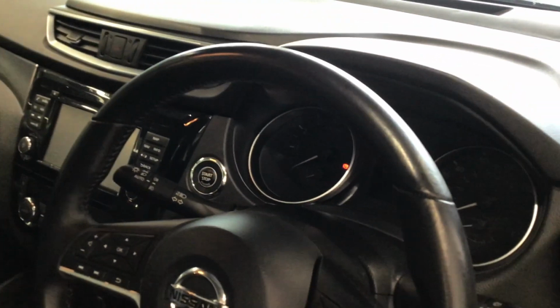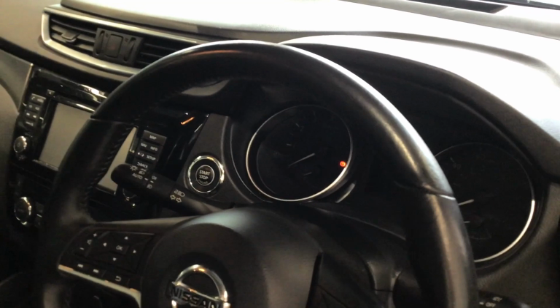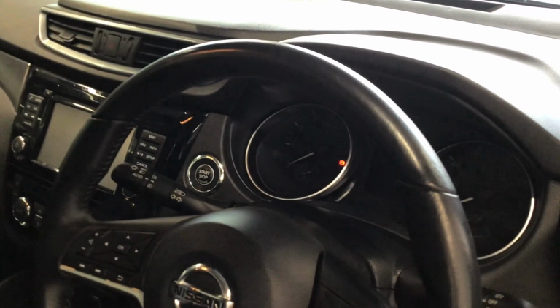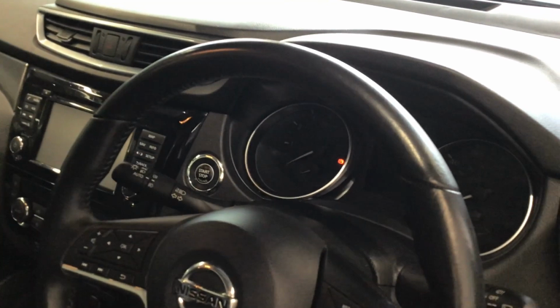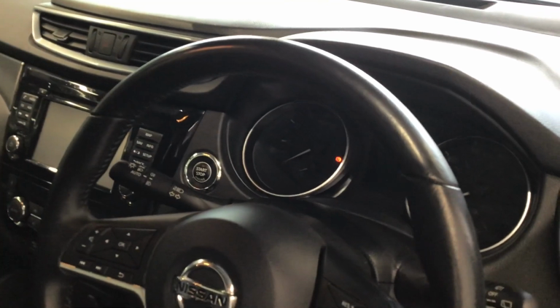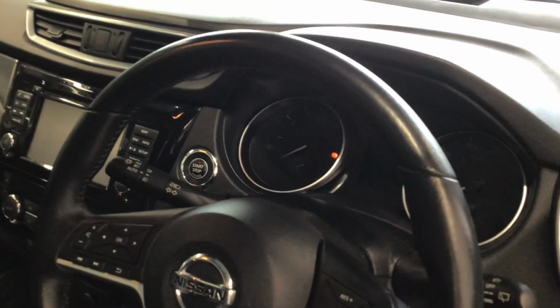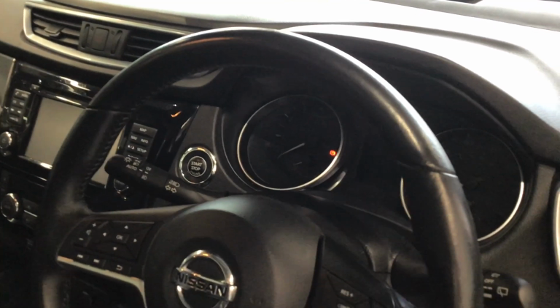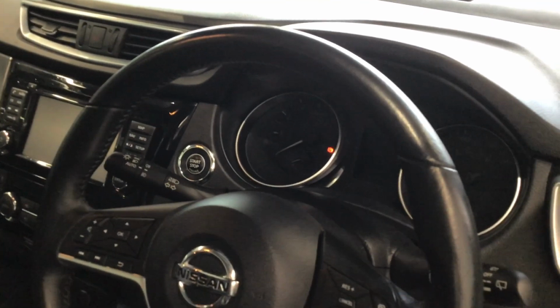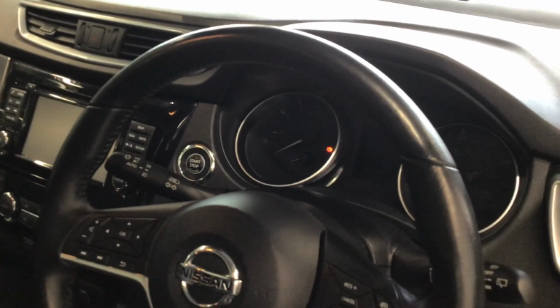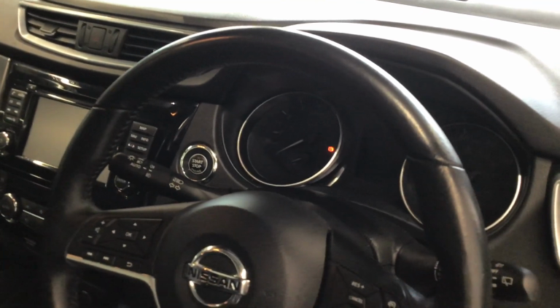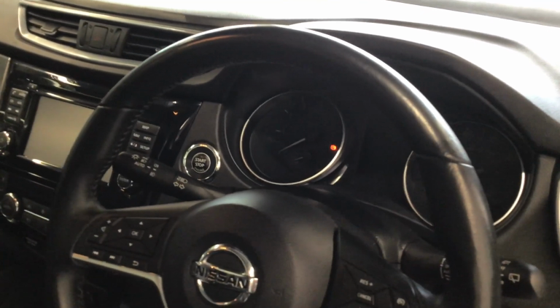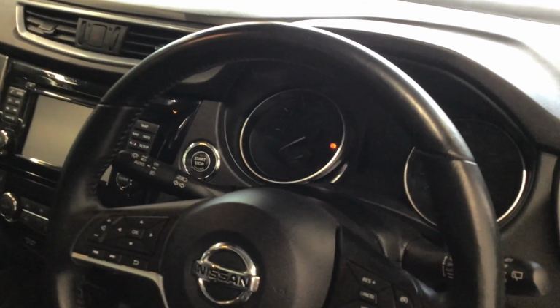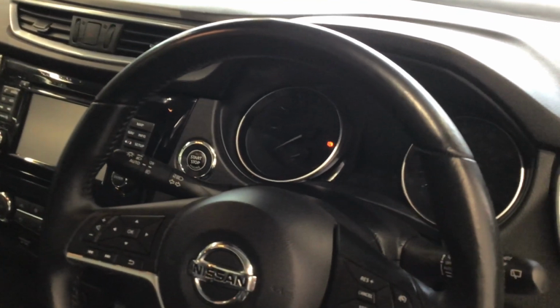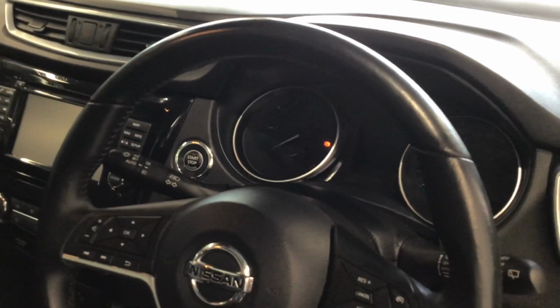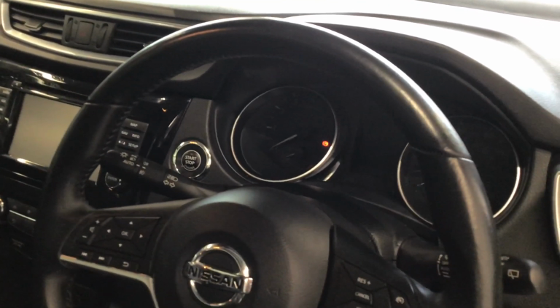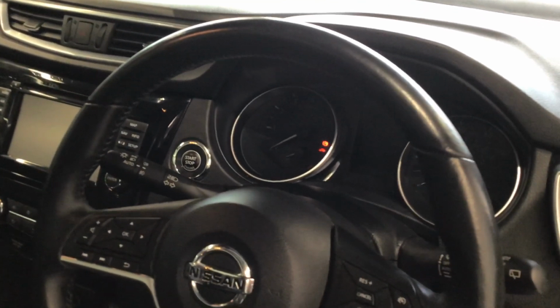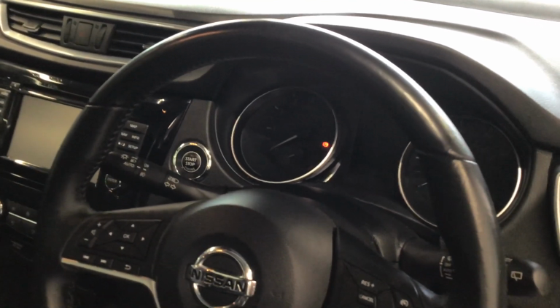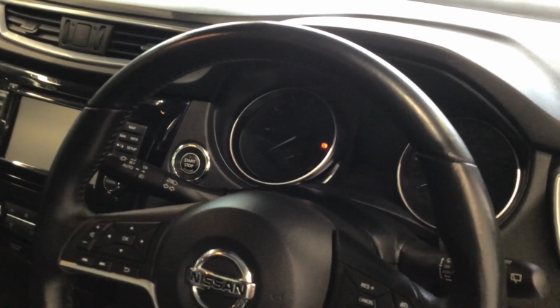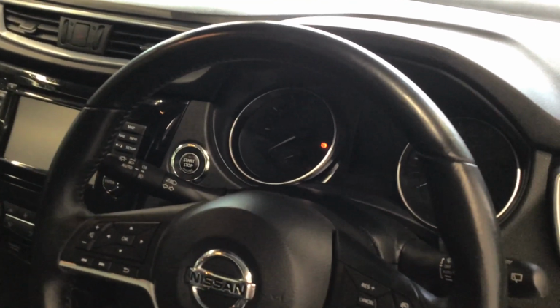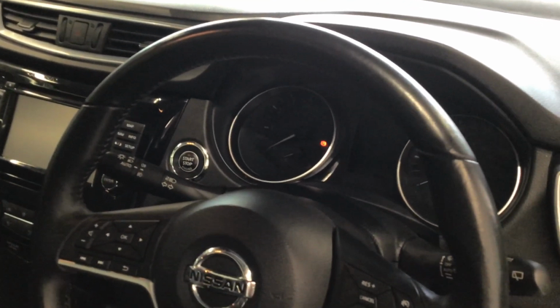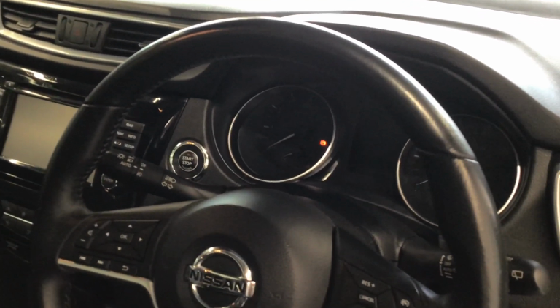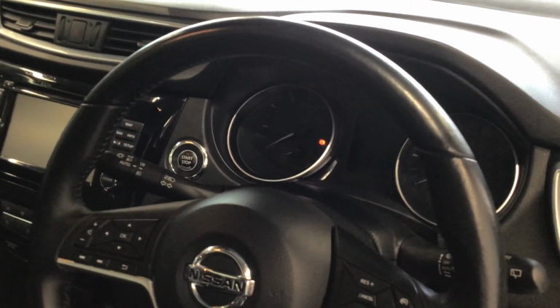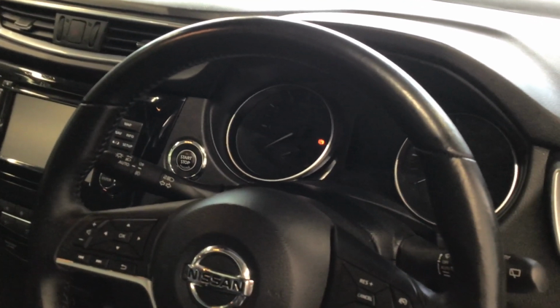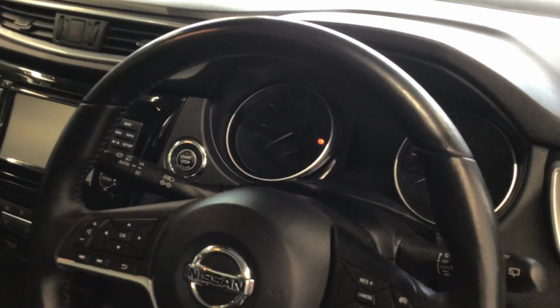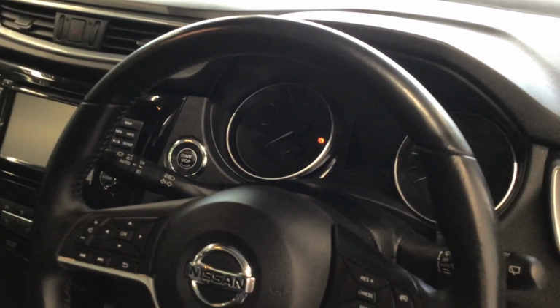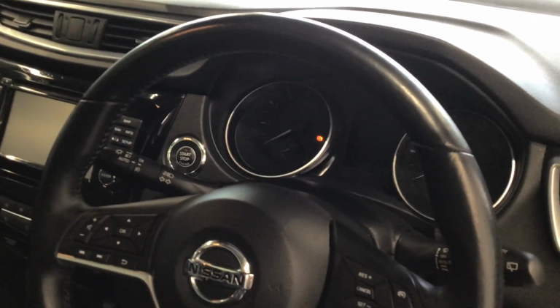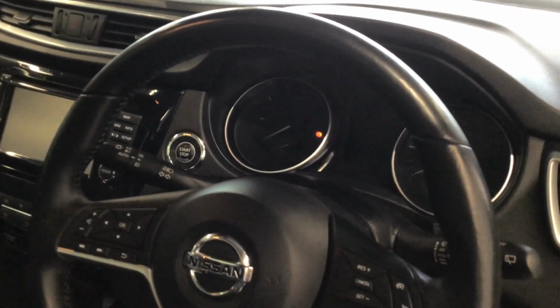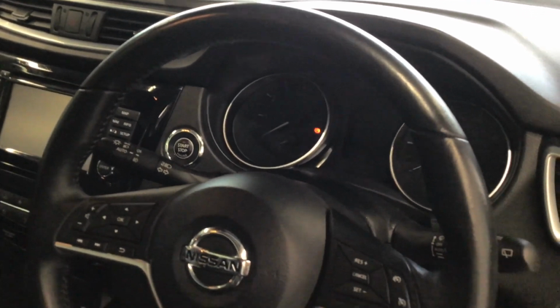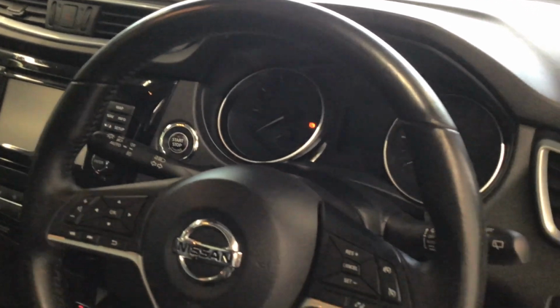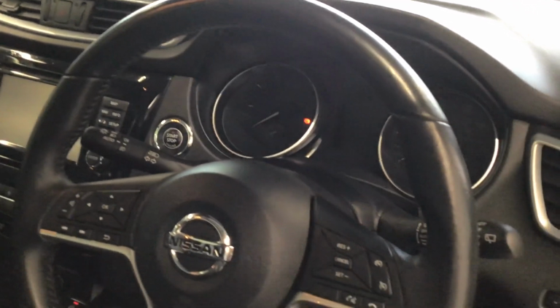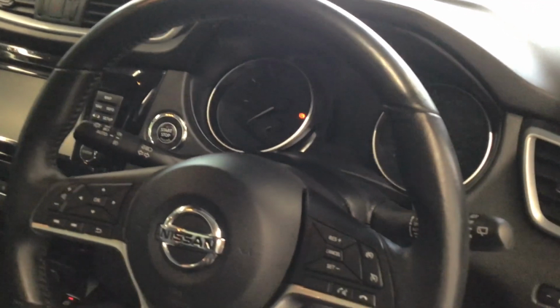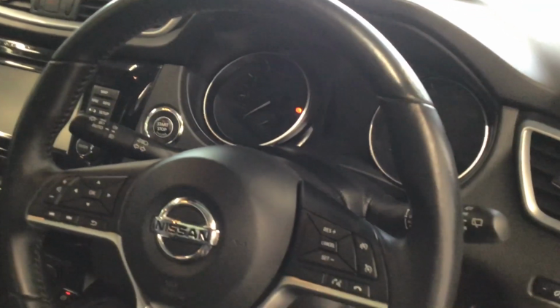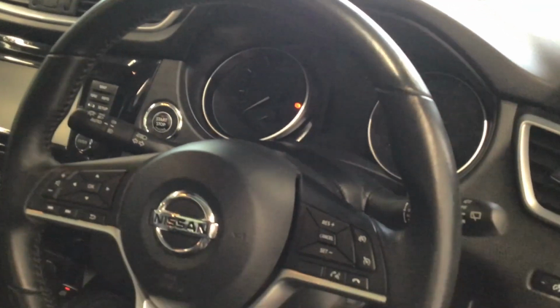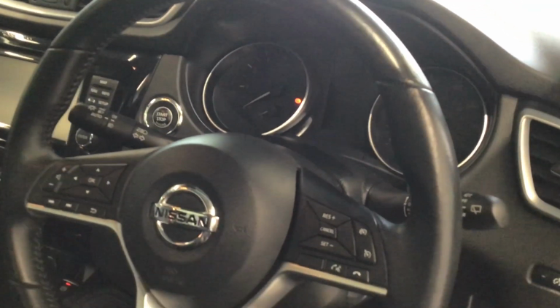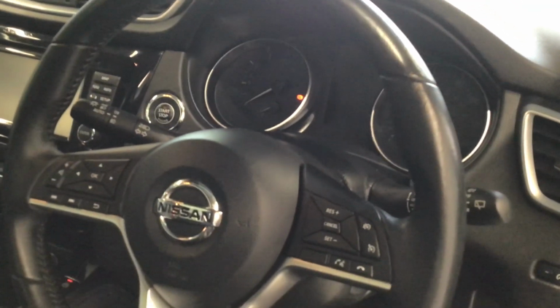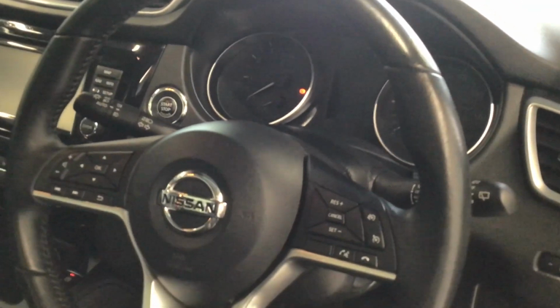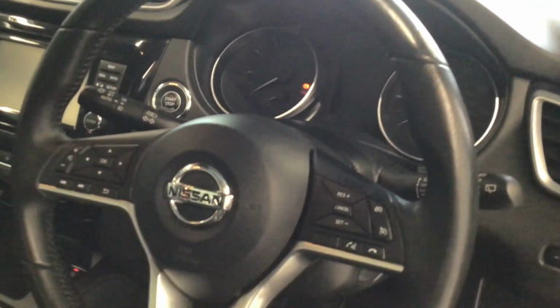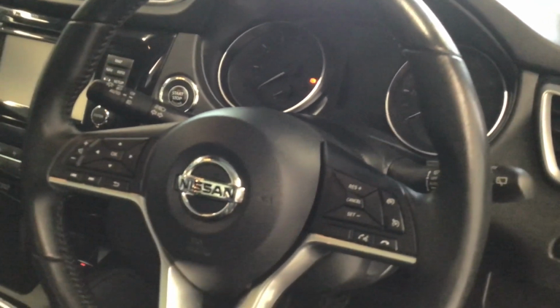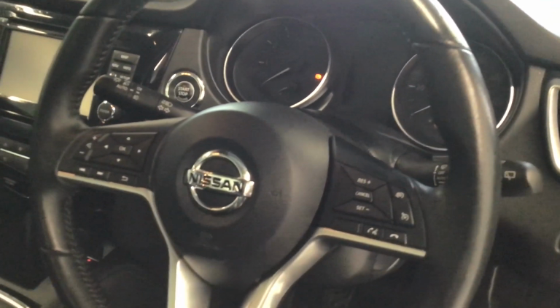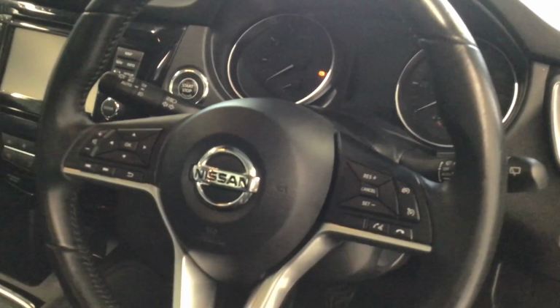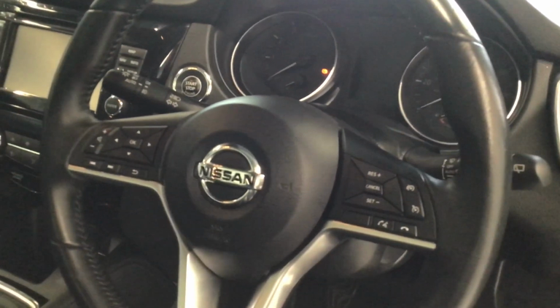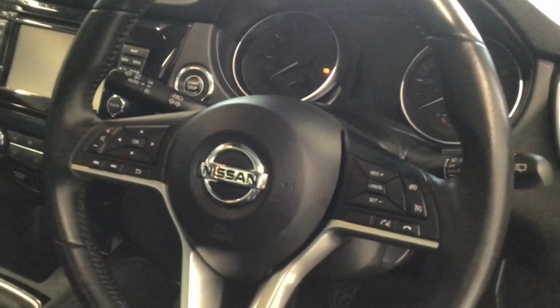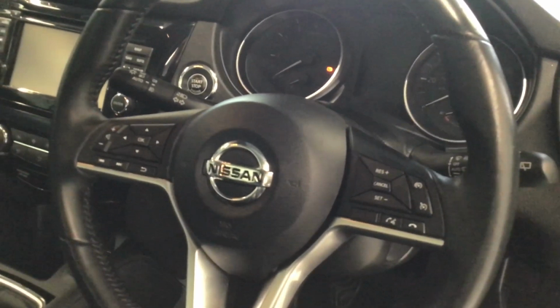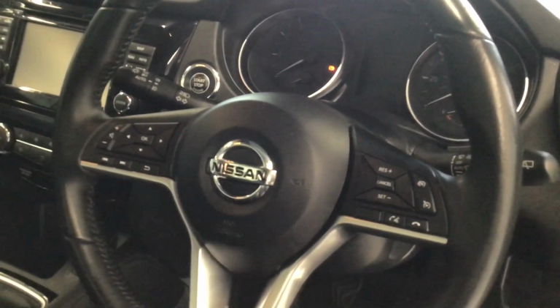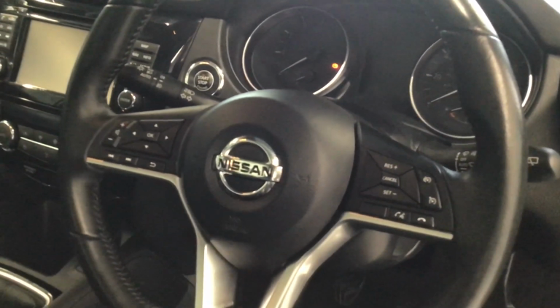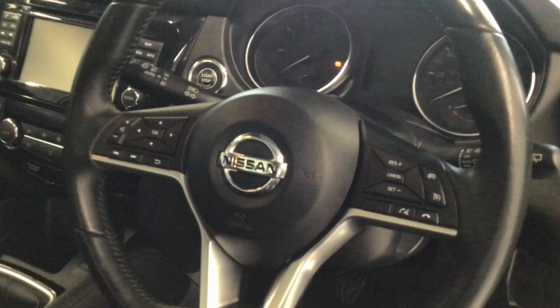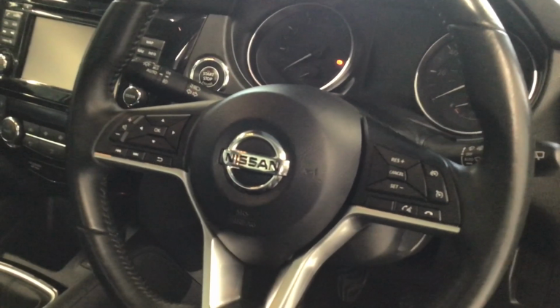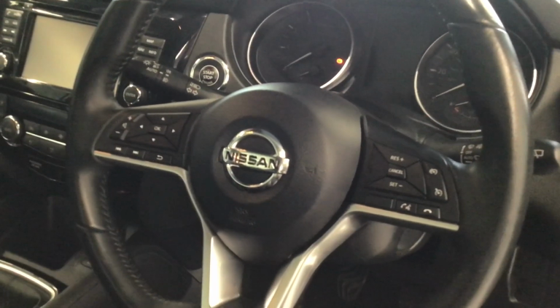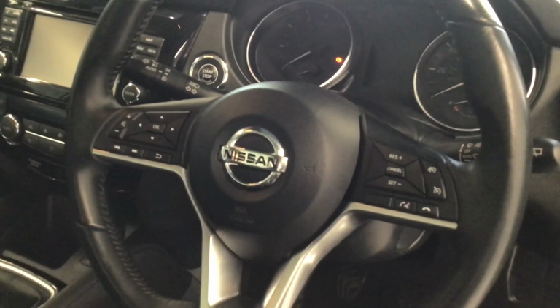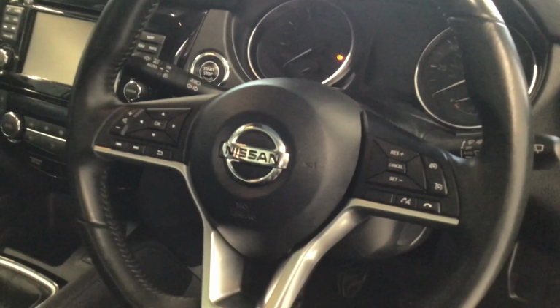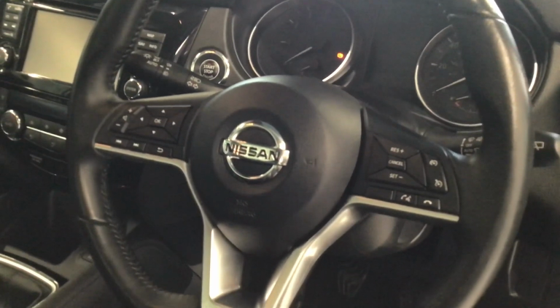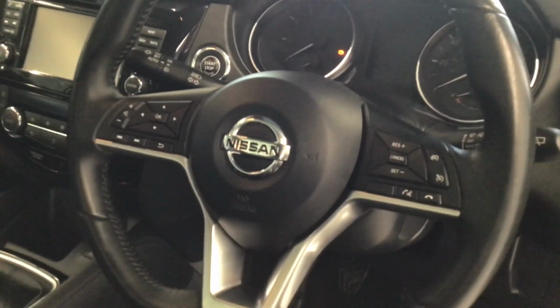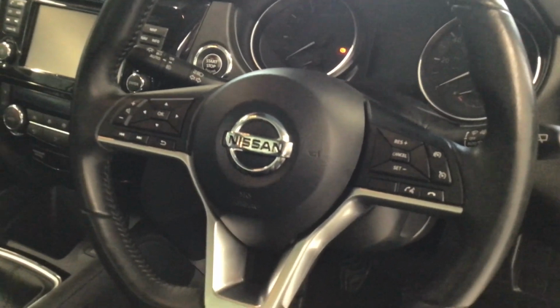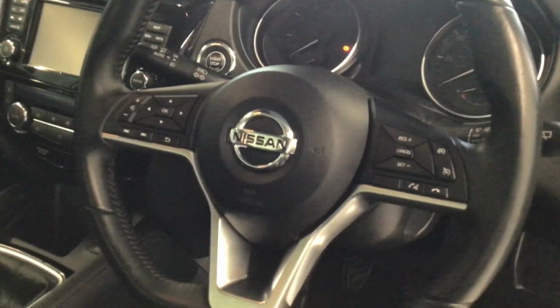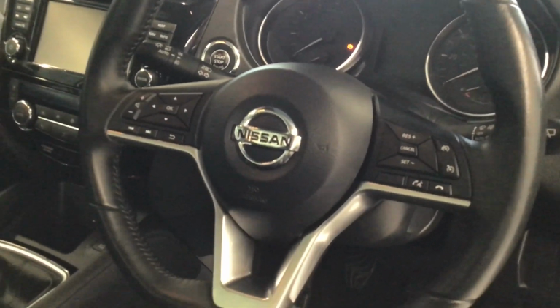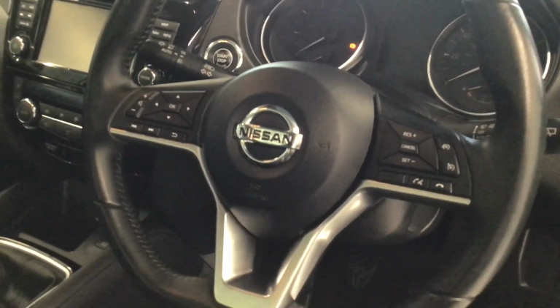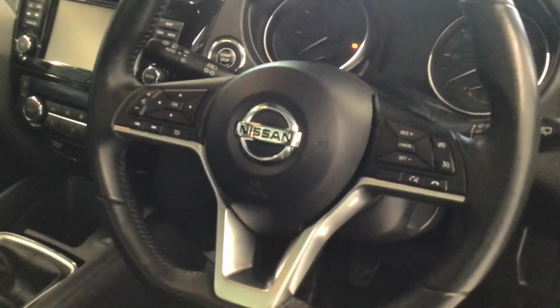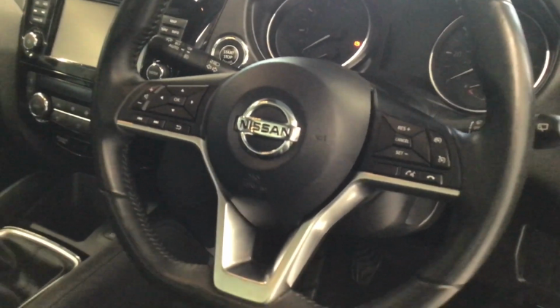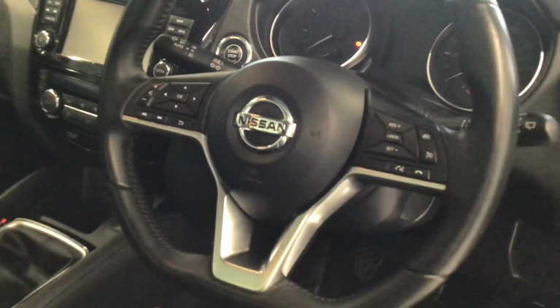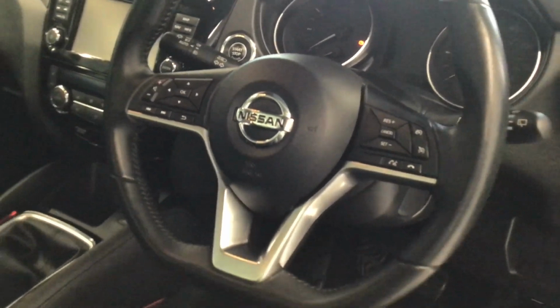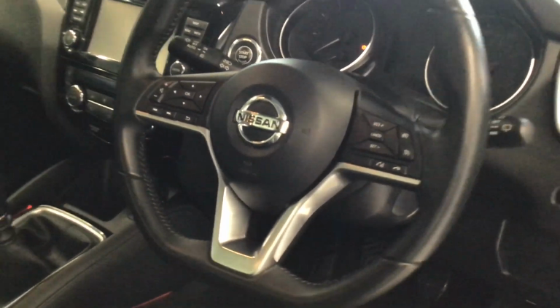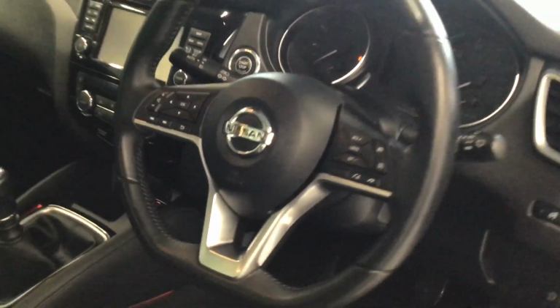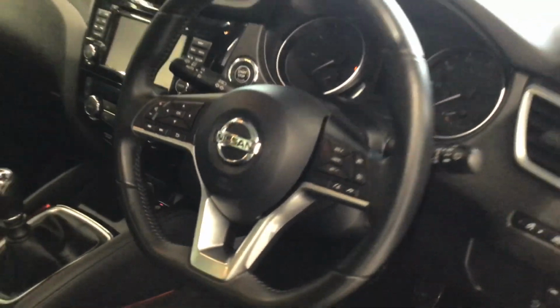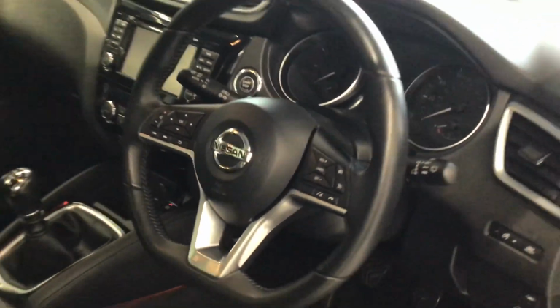For the cockpit we have push to start, auto lighting, cruise control and speed limiter.